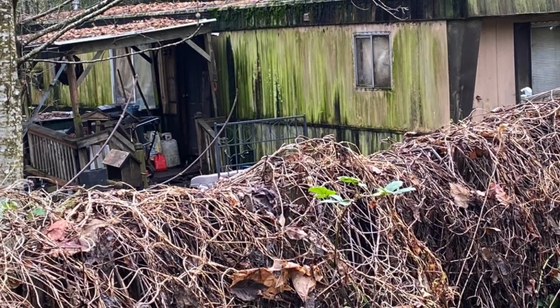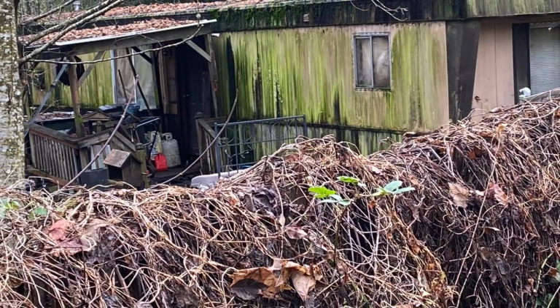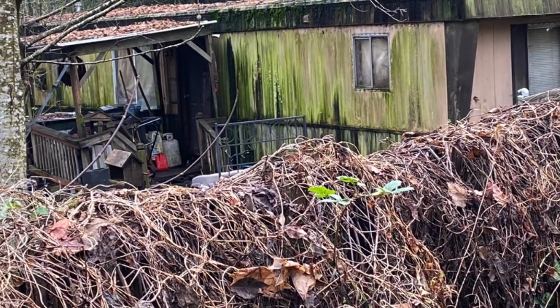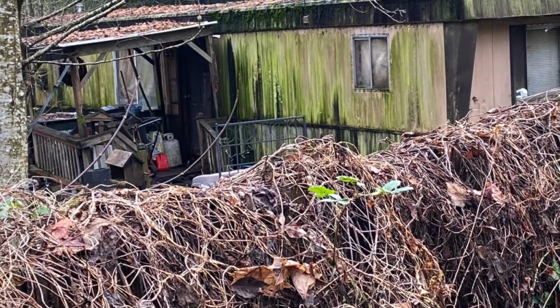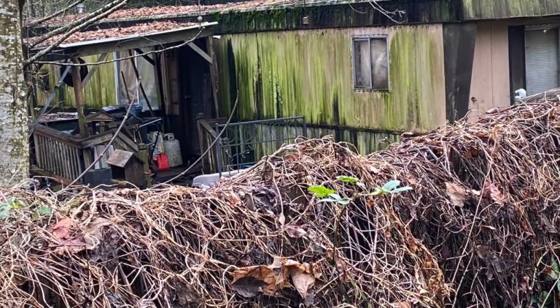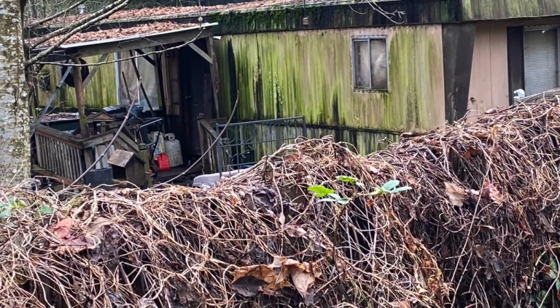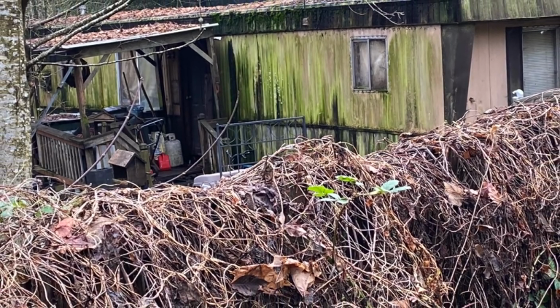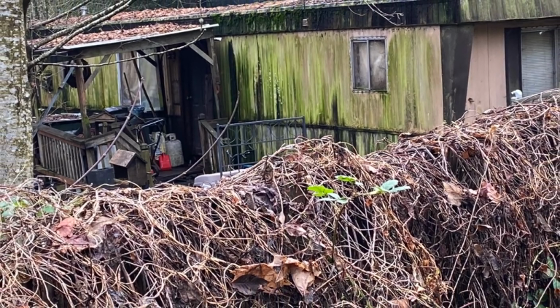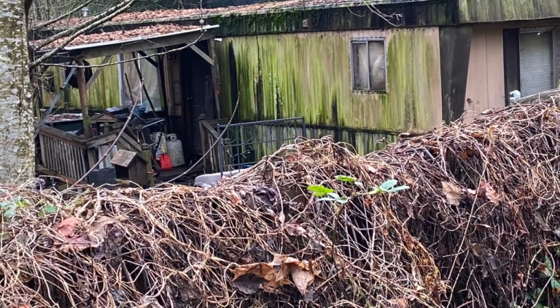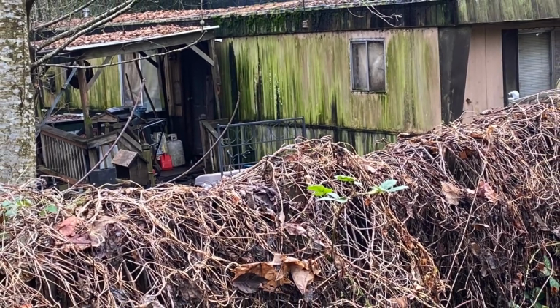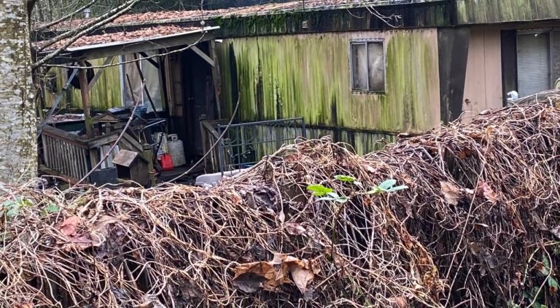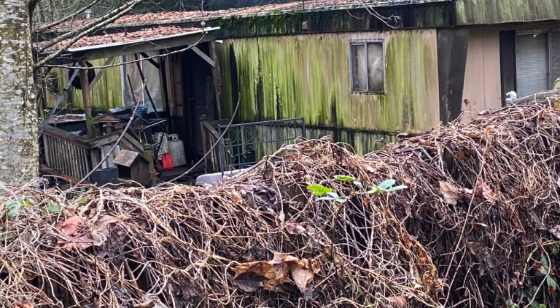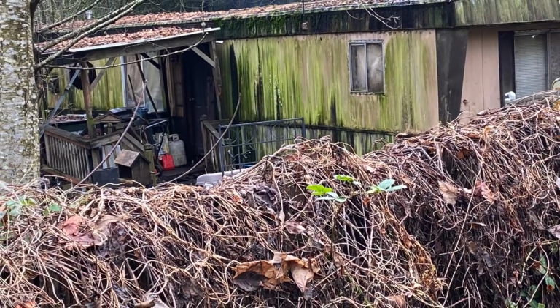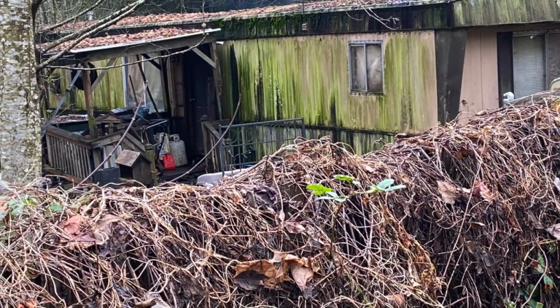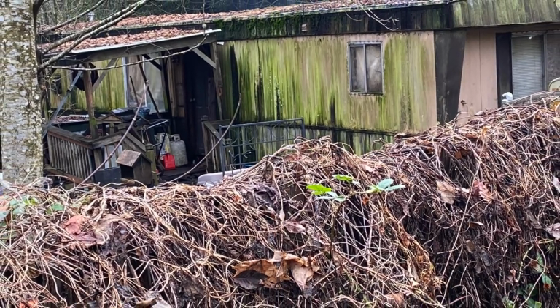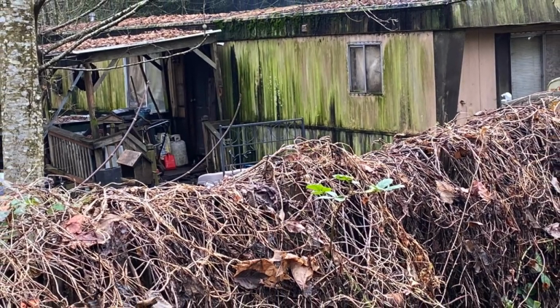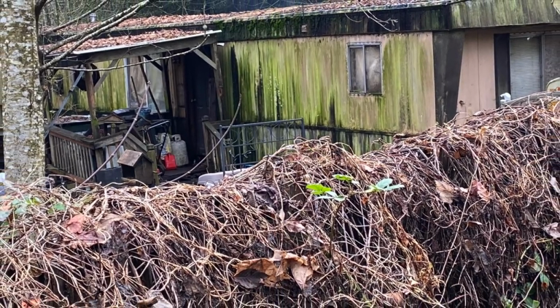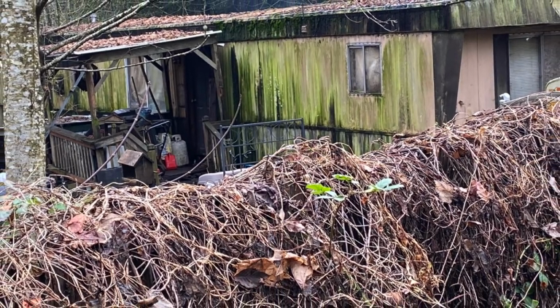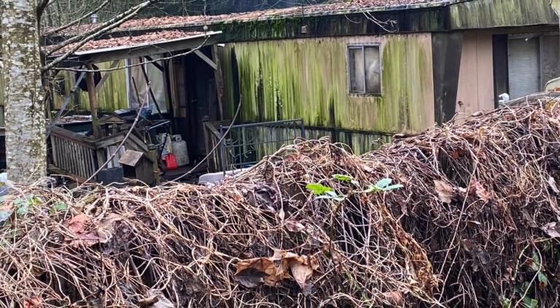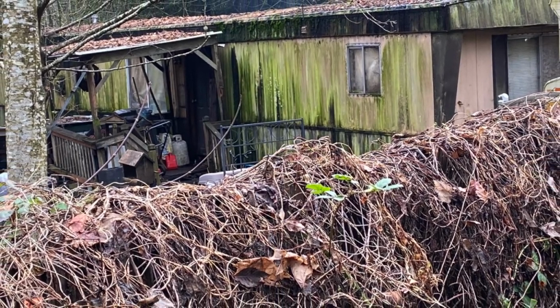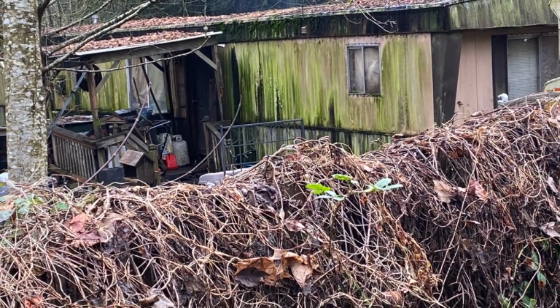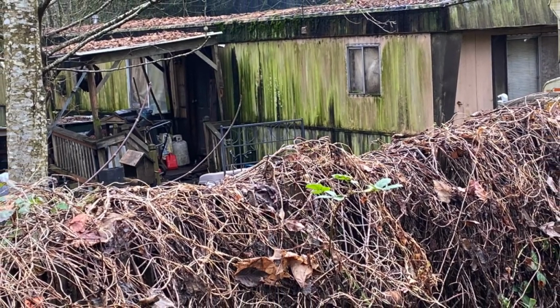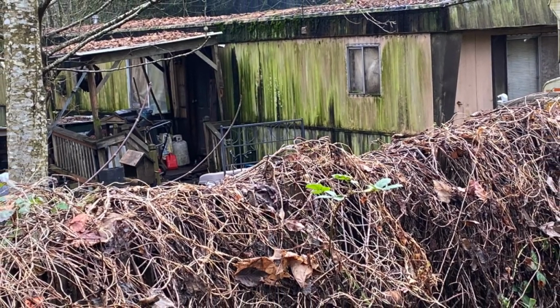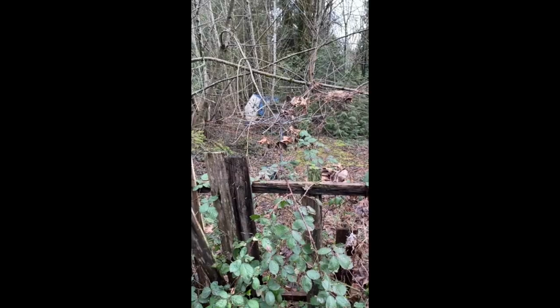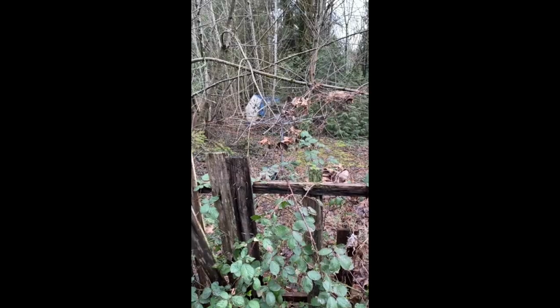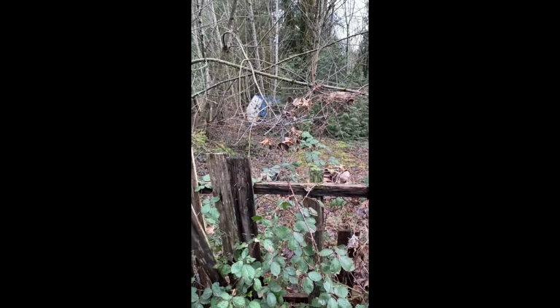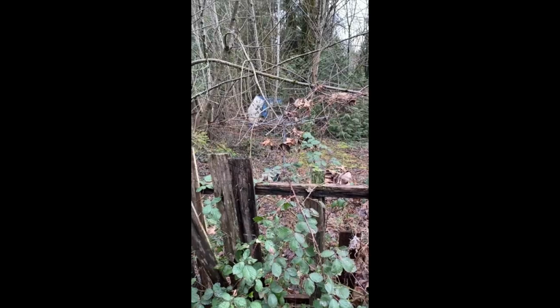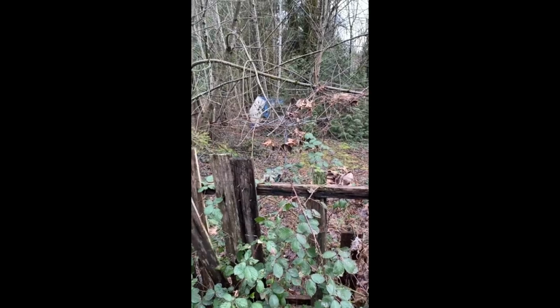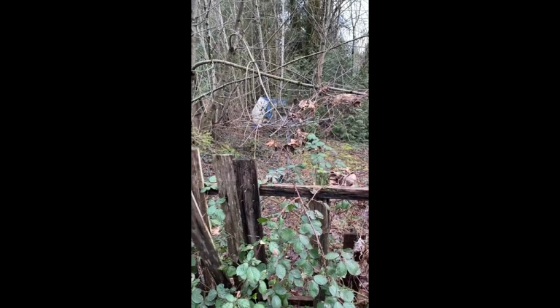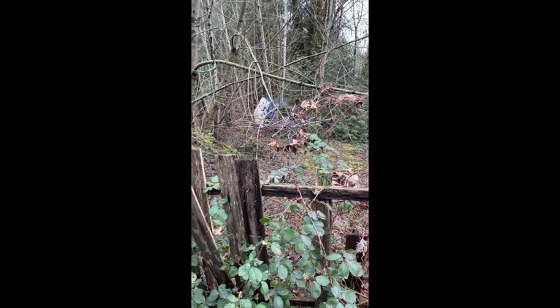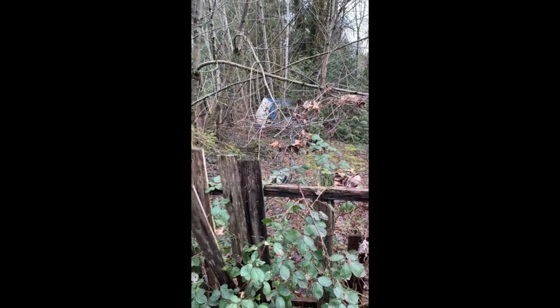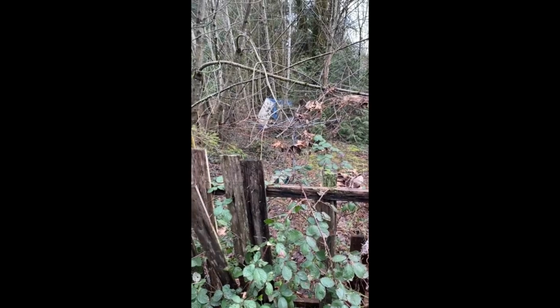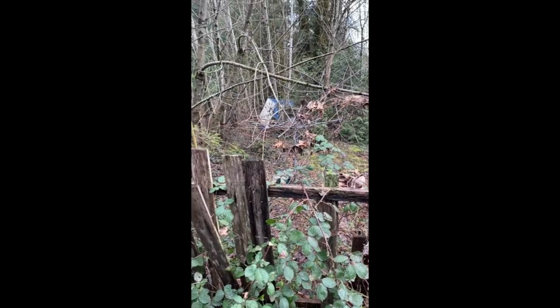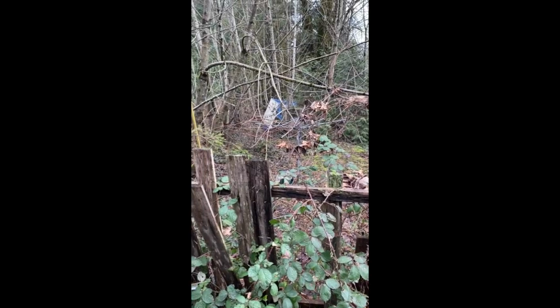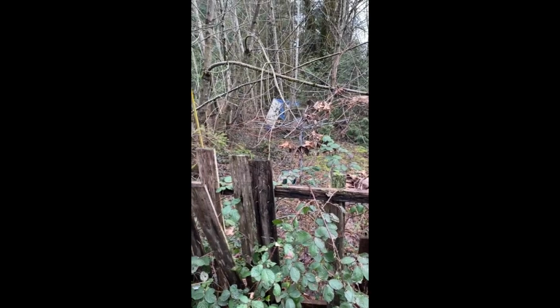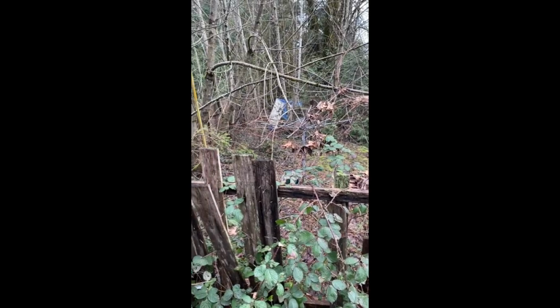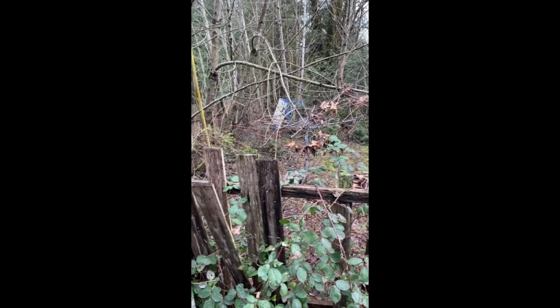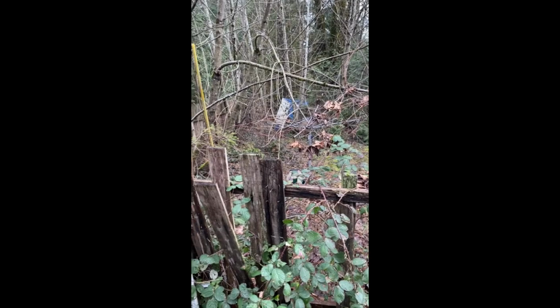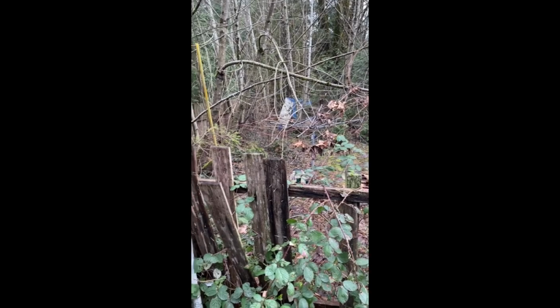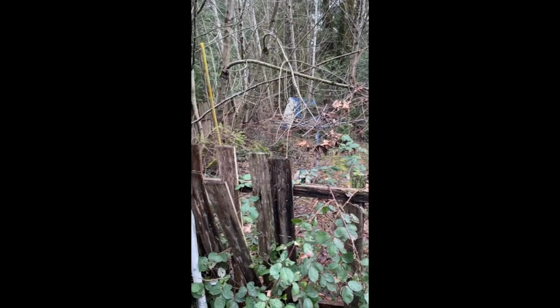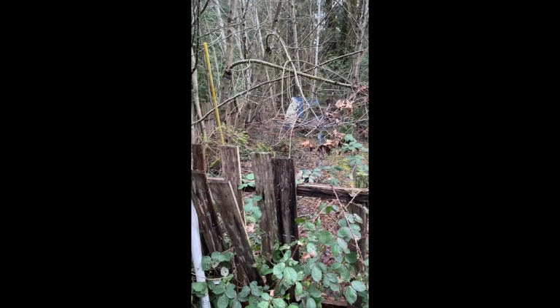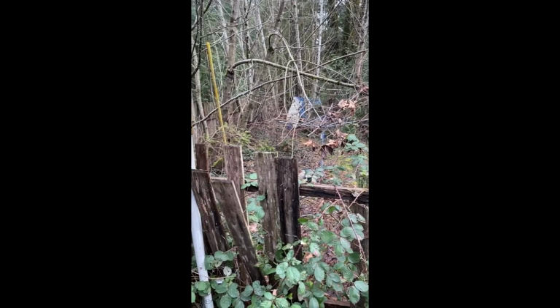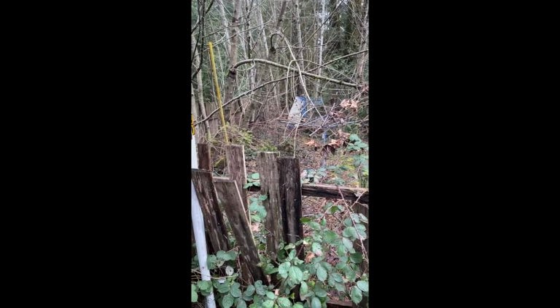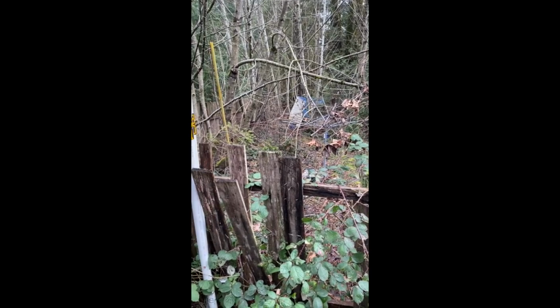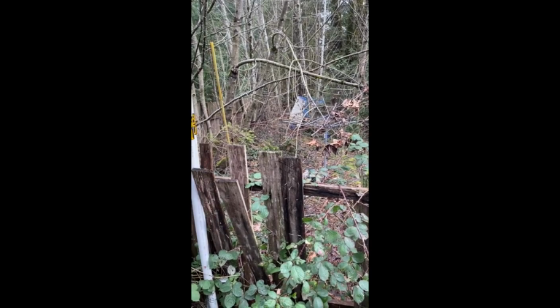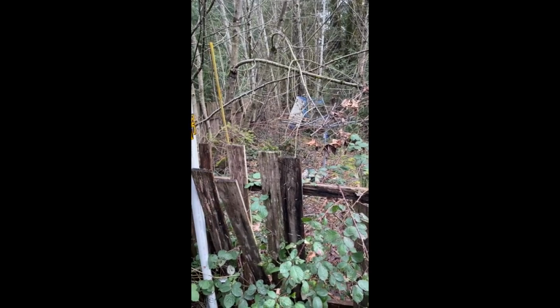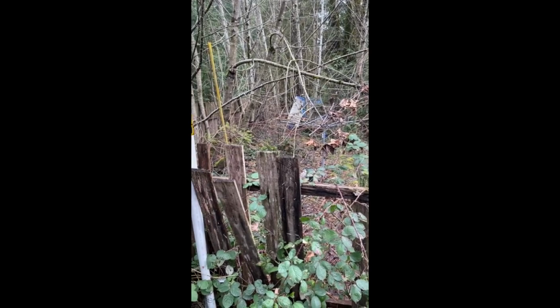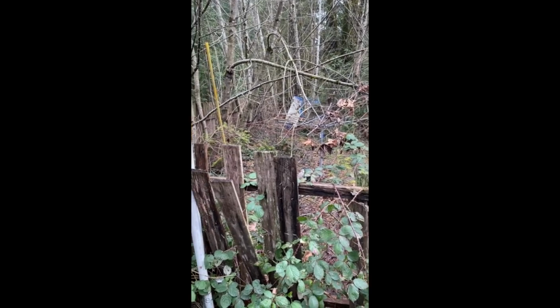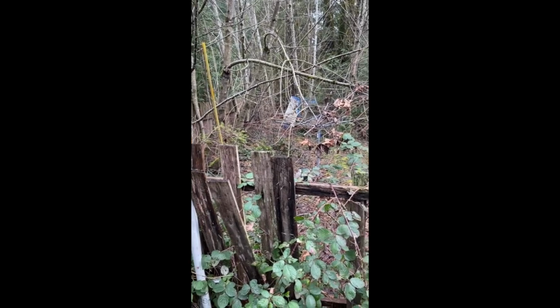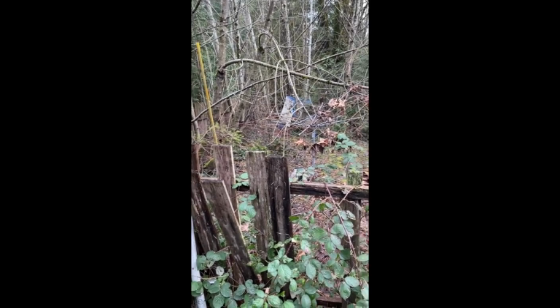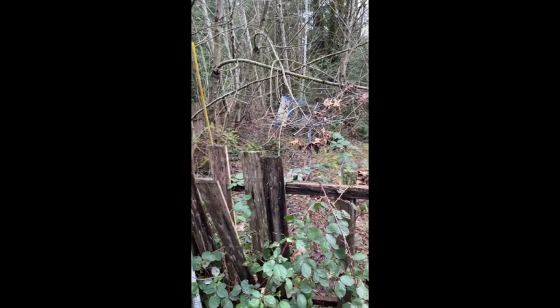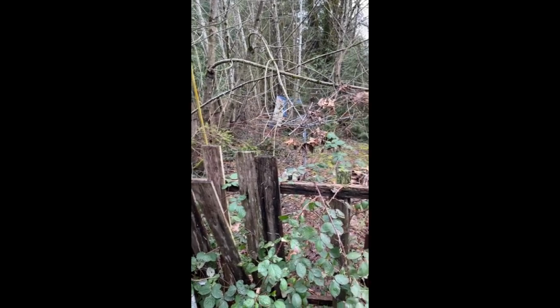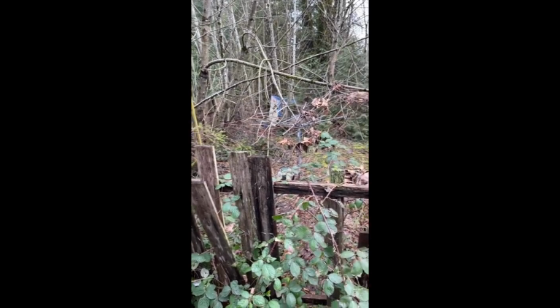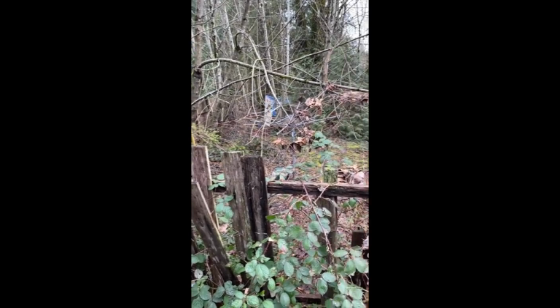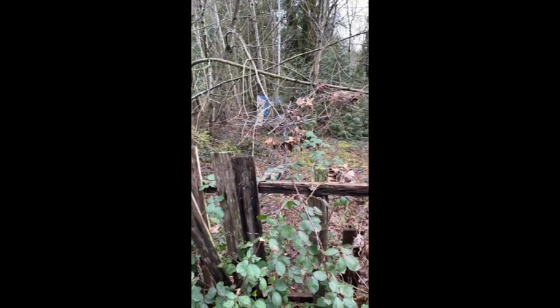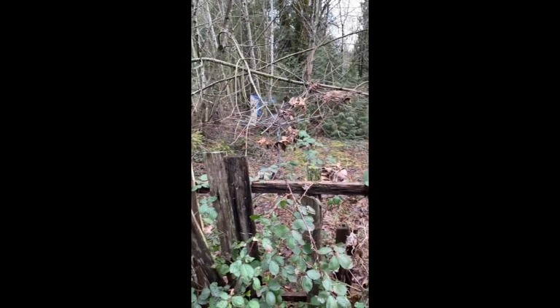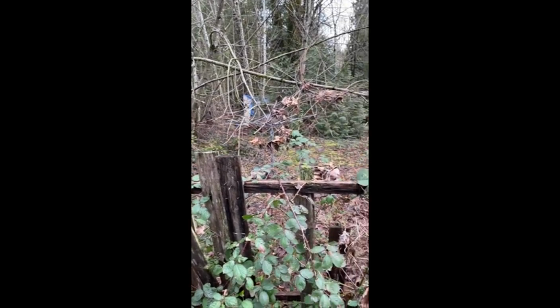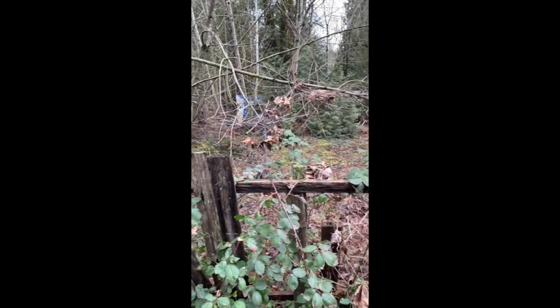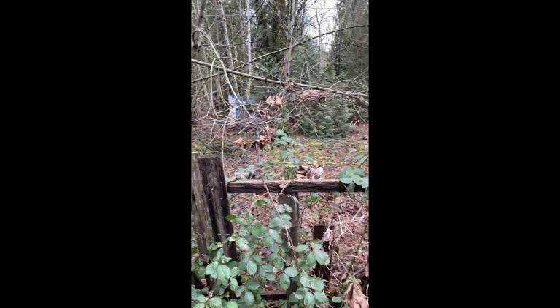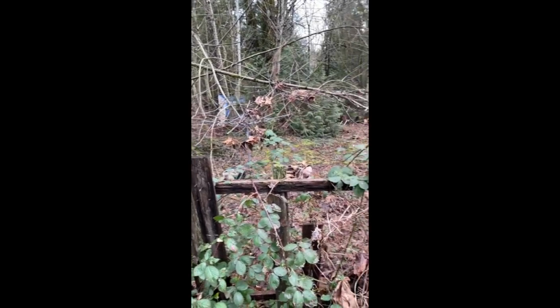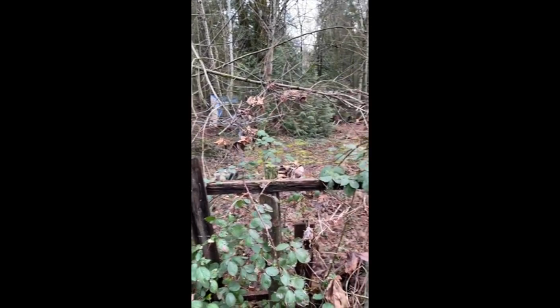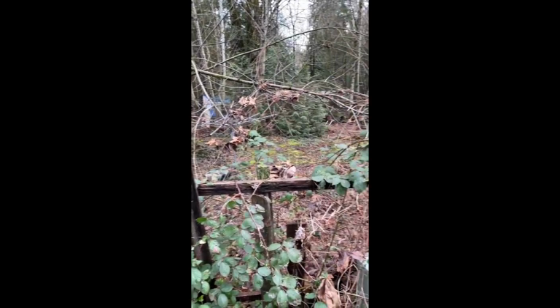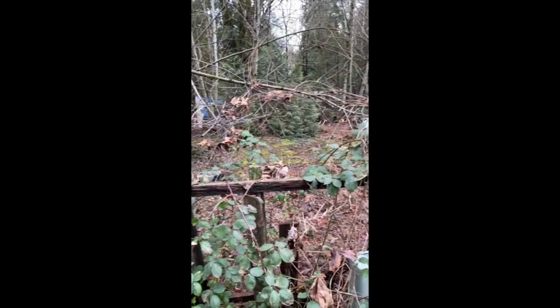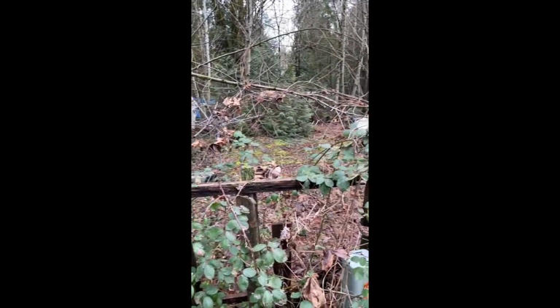Welcome to the Hoarder House Project. This was the first time I visited the property in person before I decided if I wanted to make an offer.